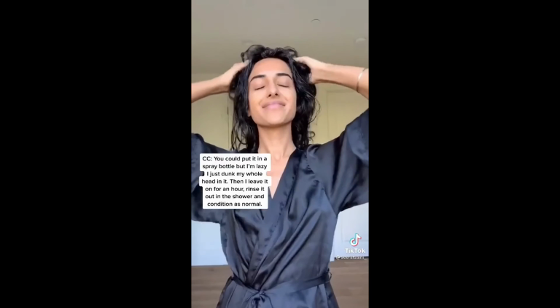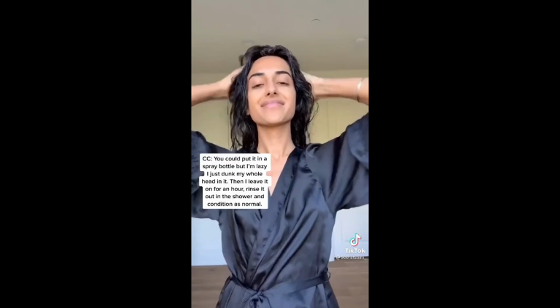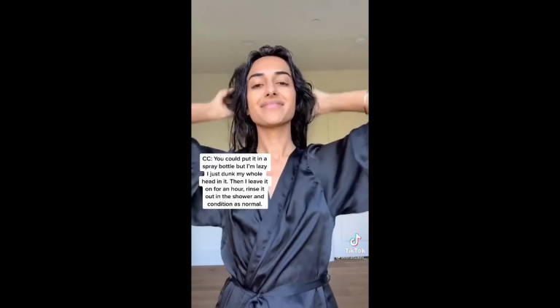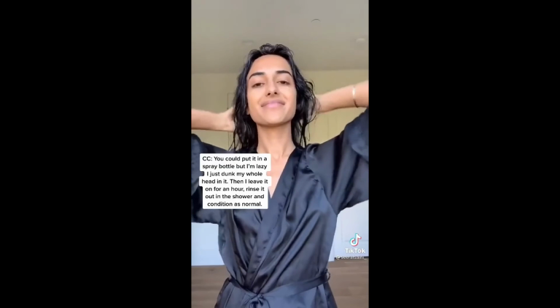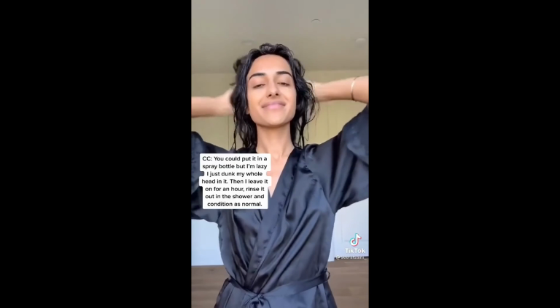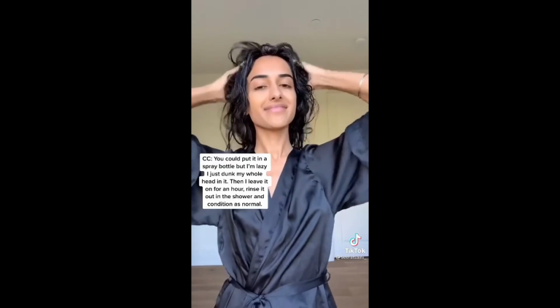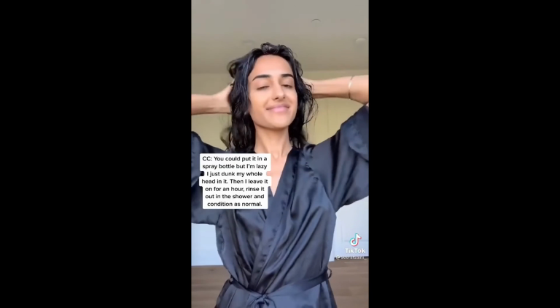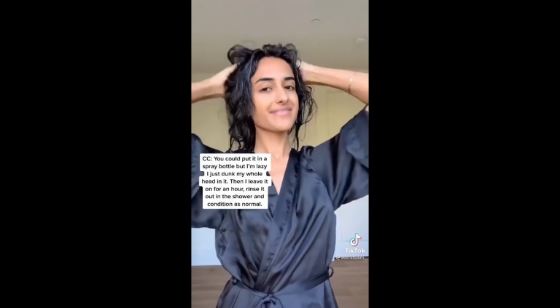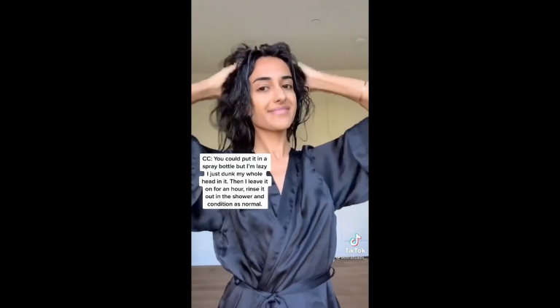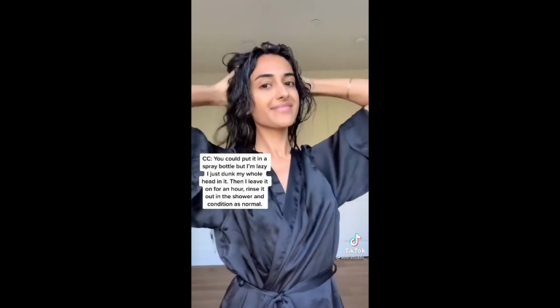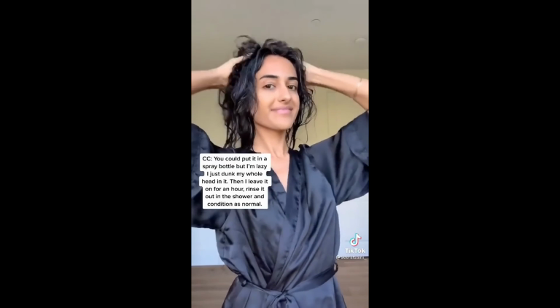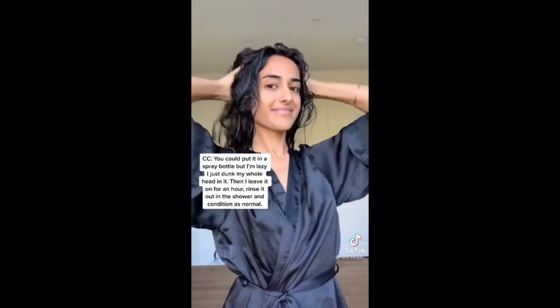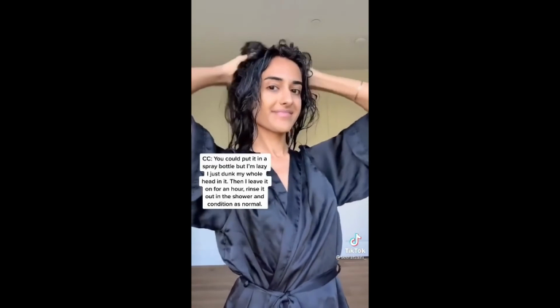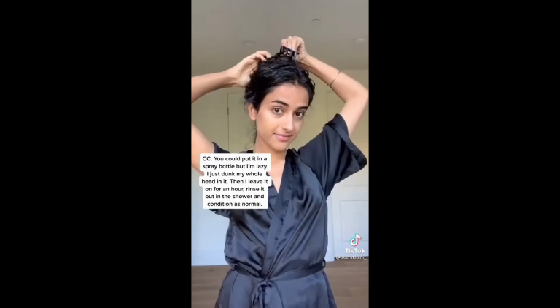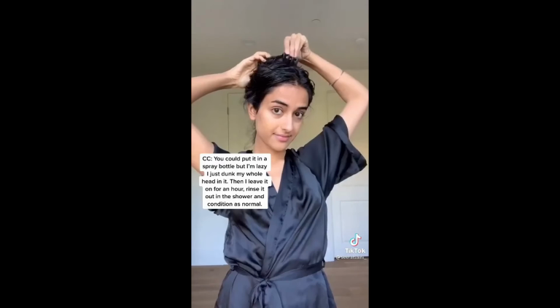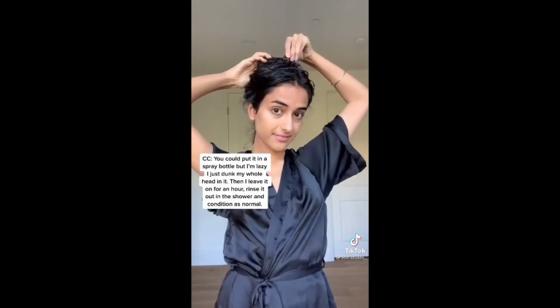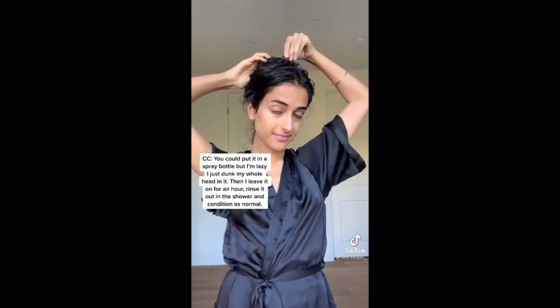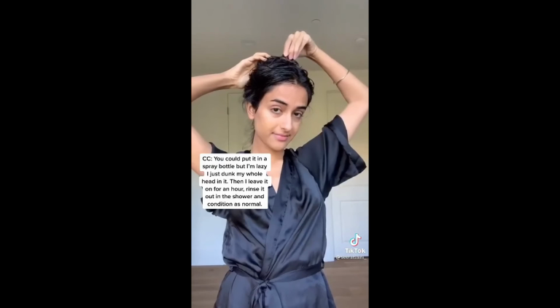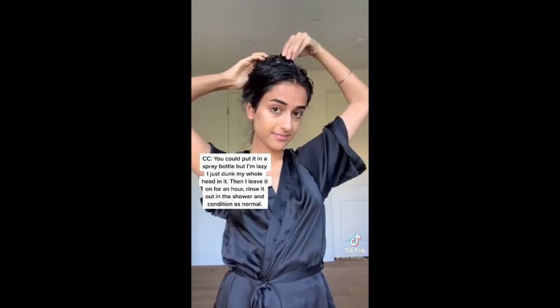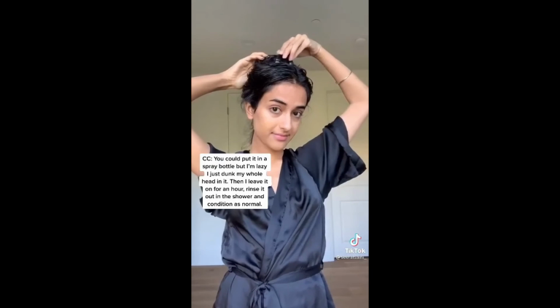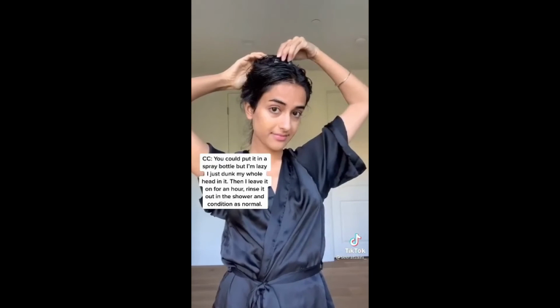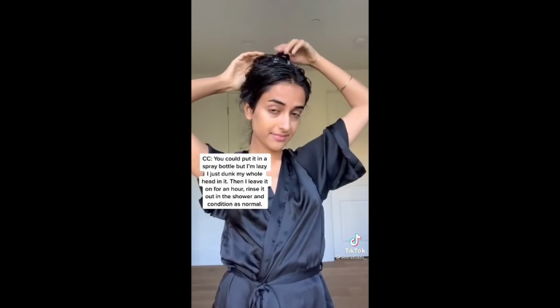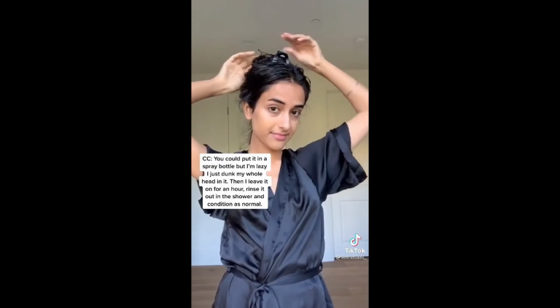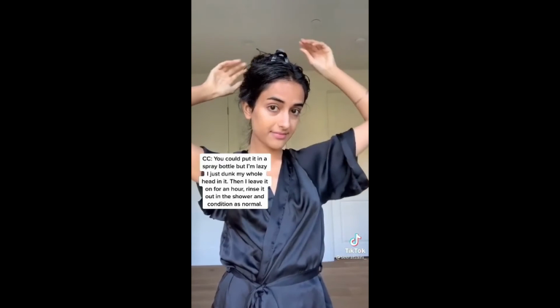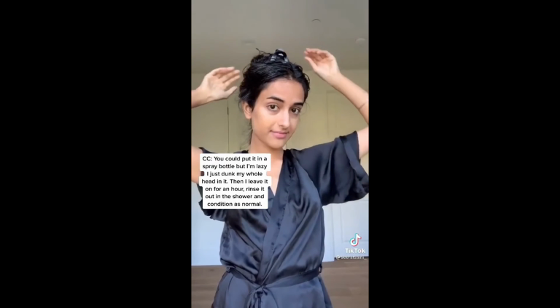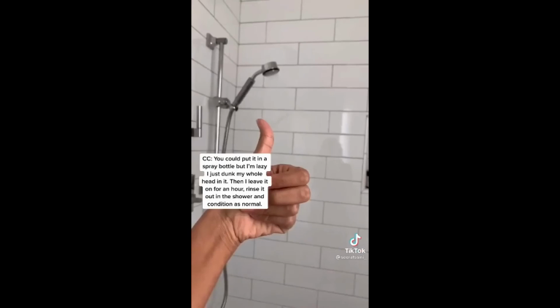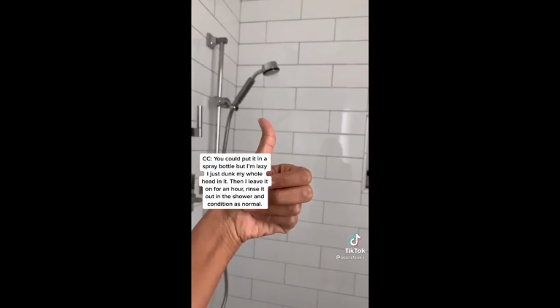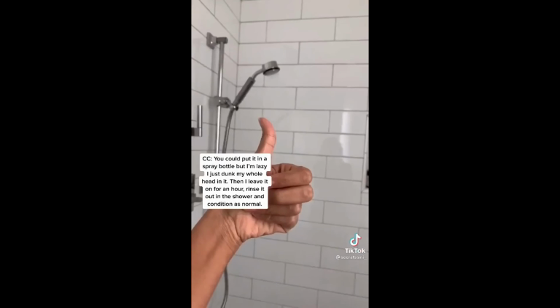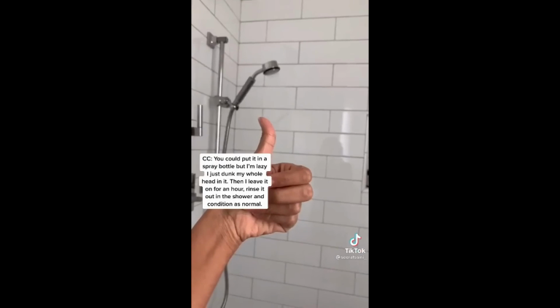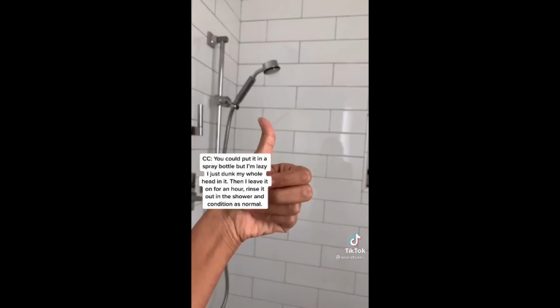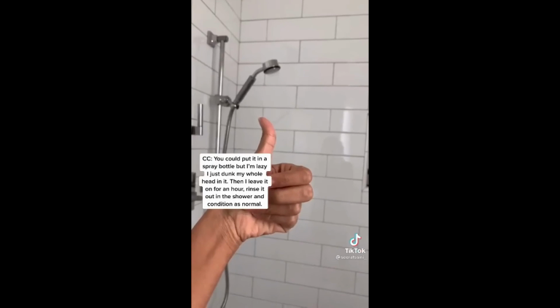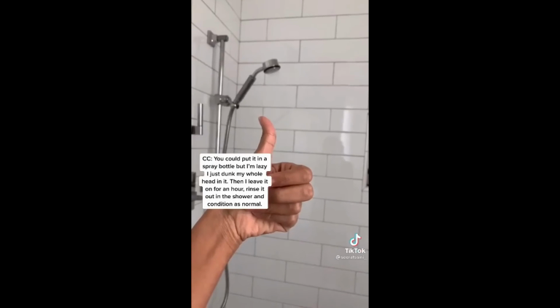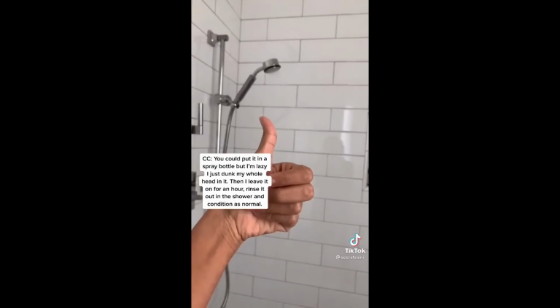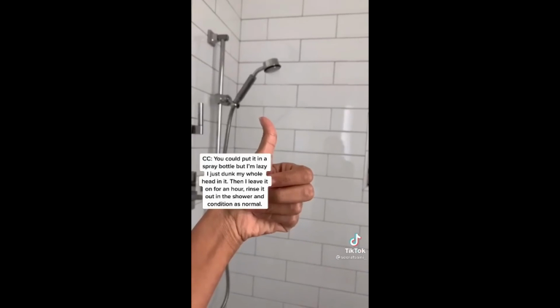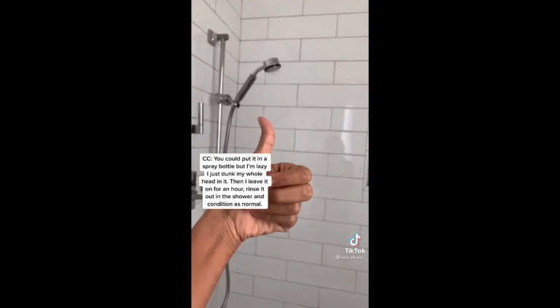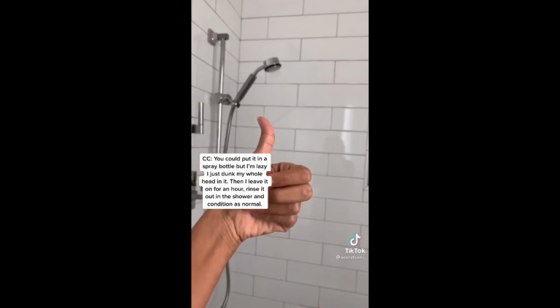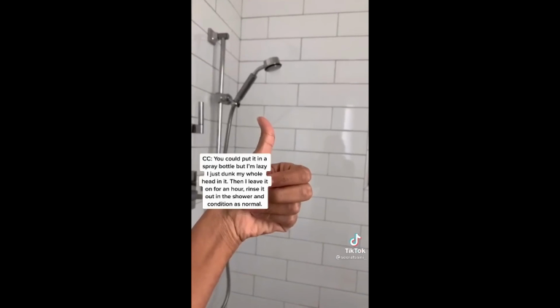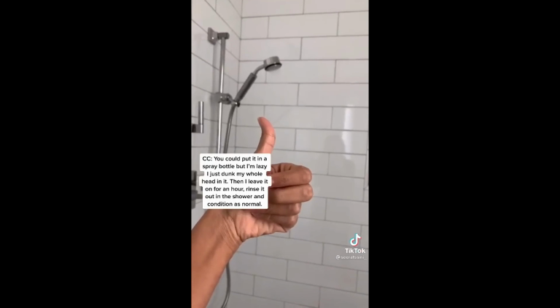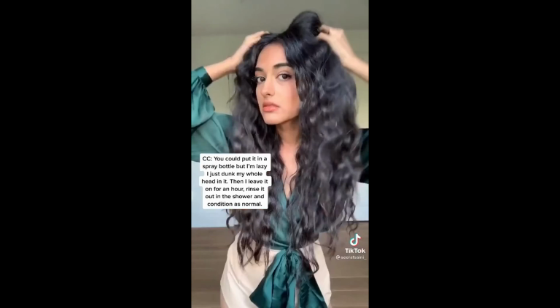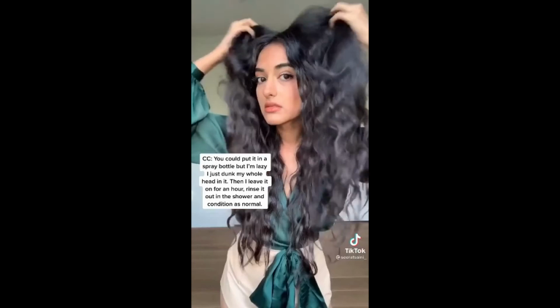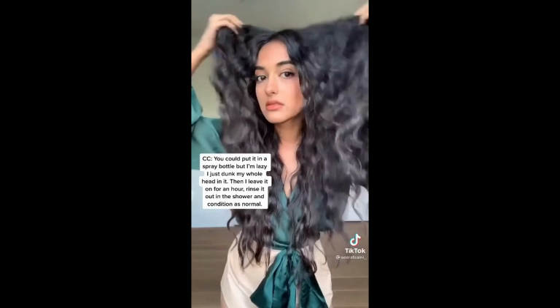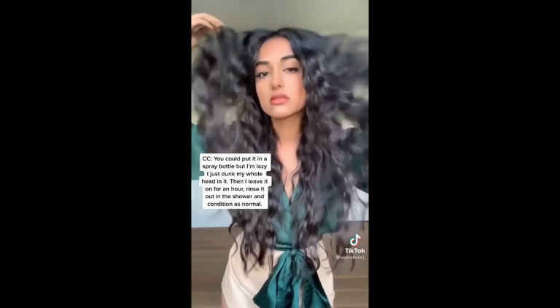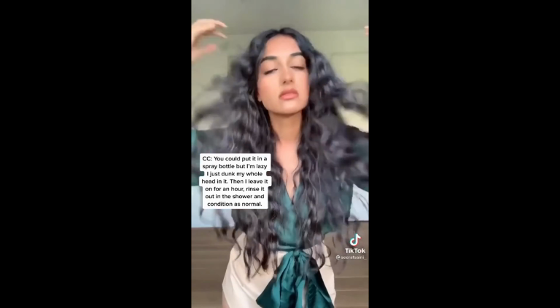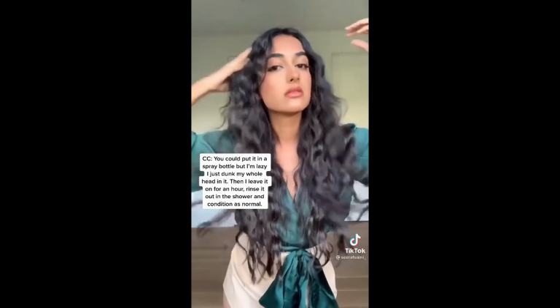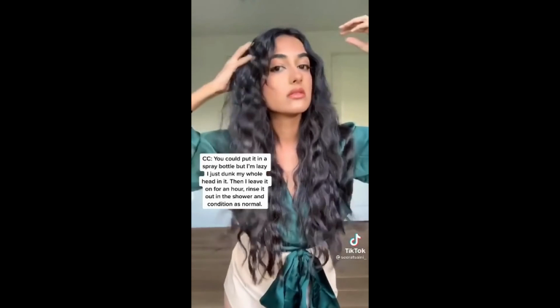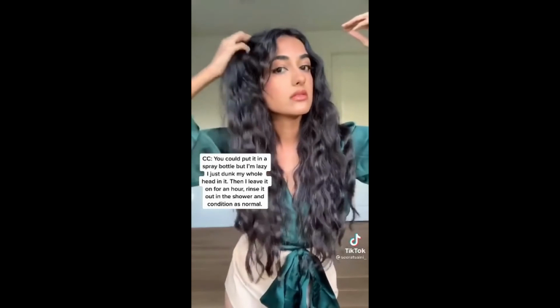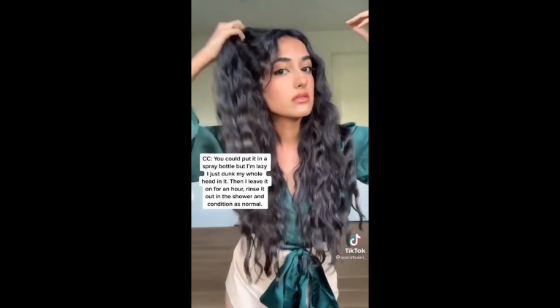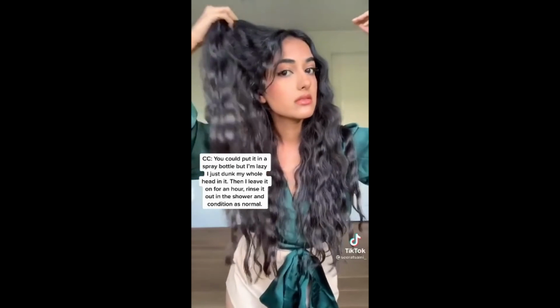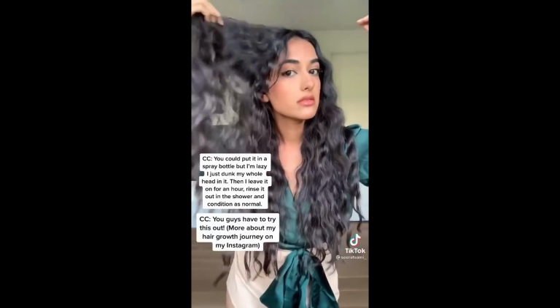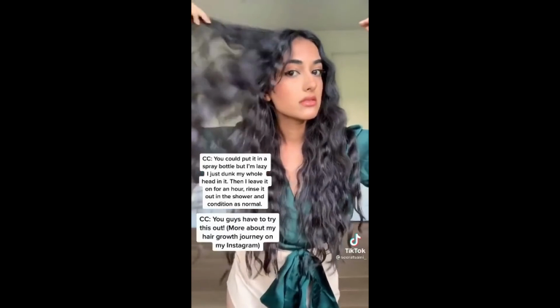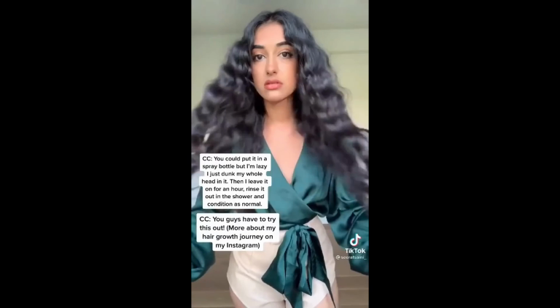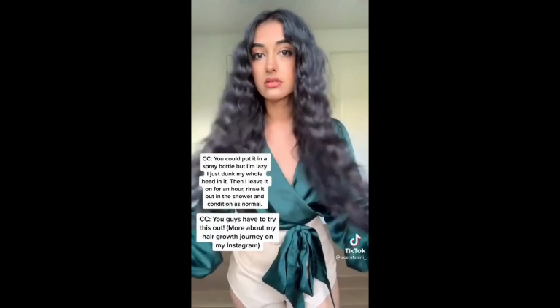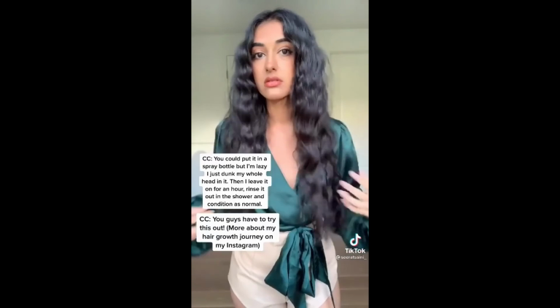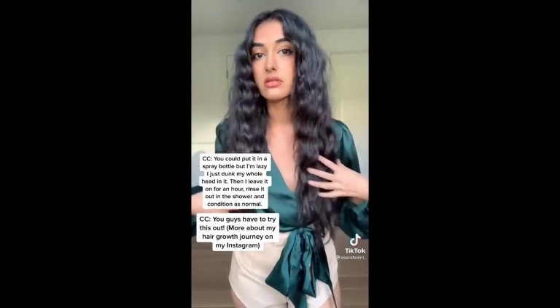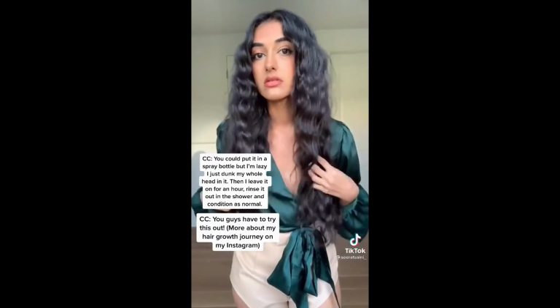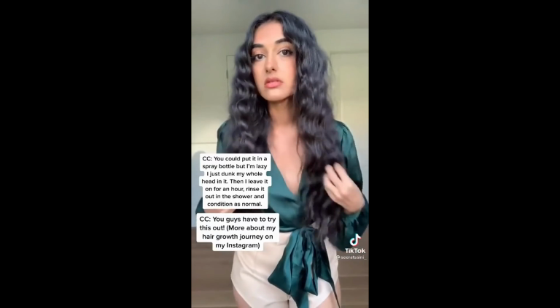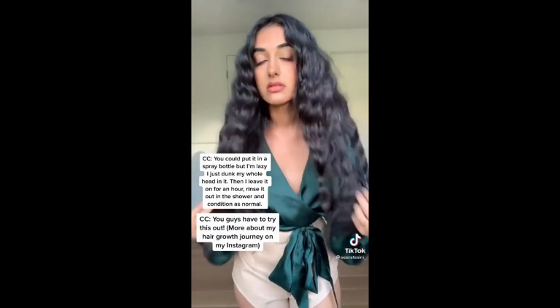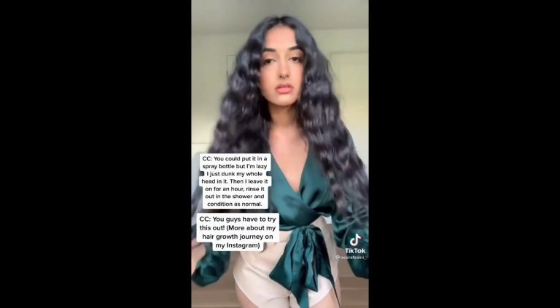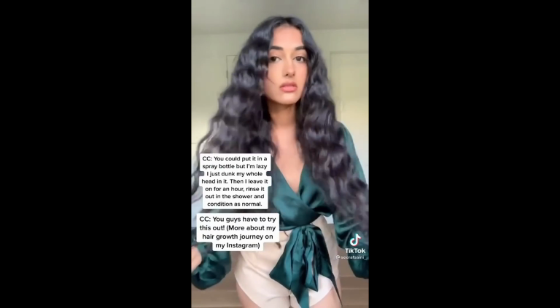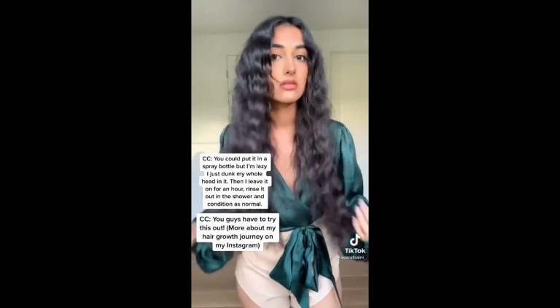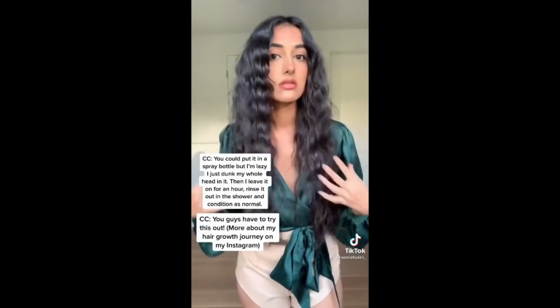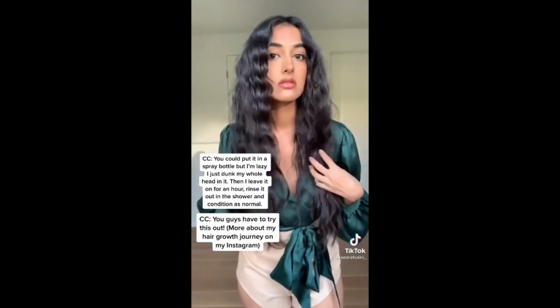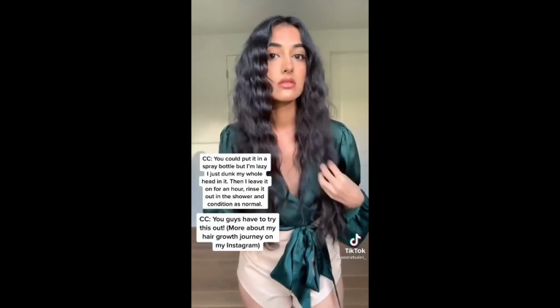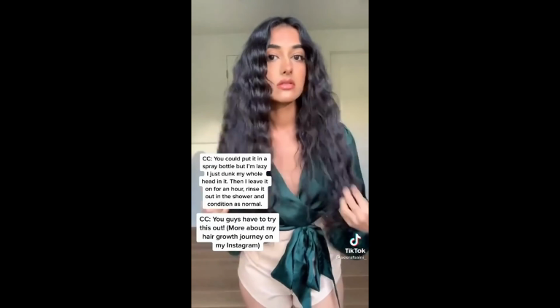but I'm lazy so I just dunk my whole head in it. Then I leave it on for an hour, rinse it out in the shower, and condition as normal. You guys have to try this out!